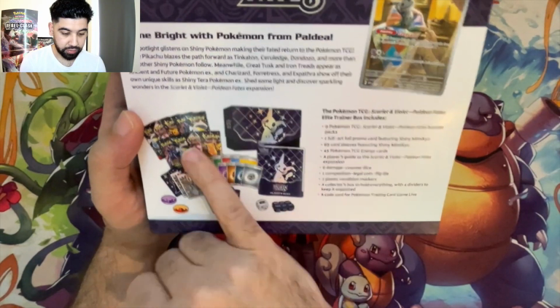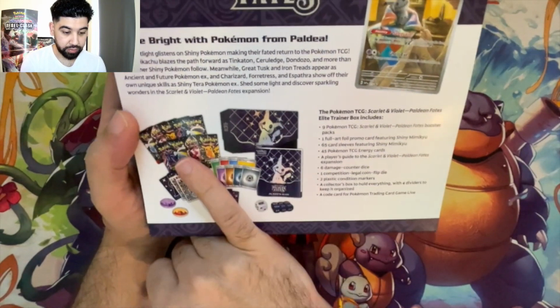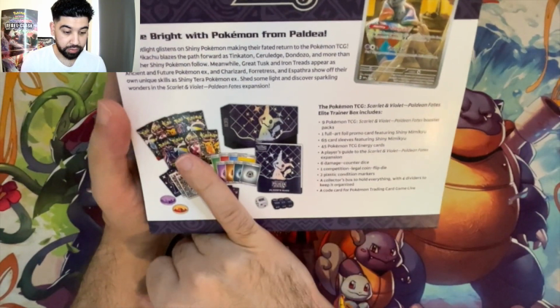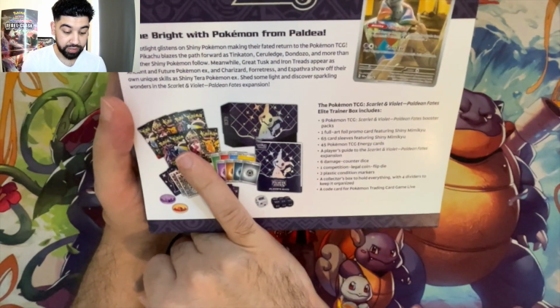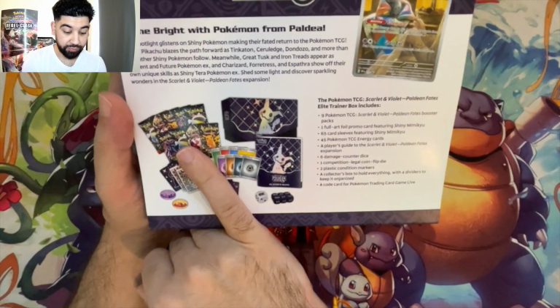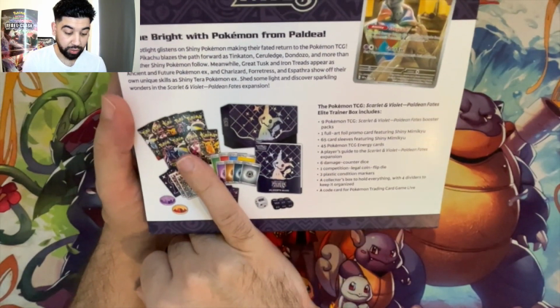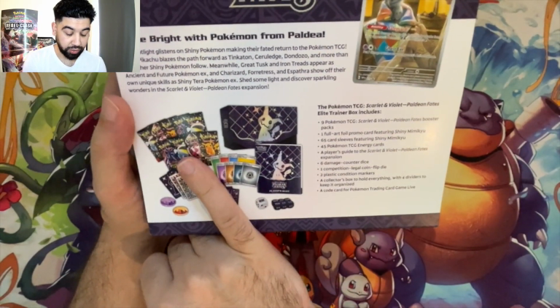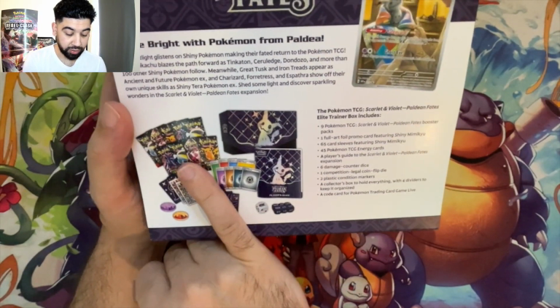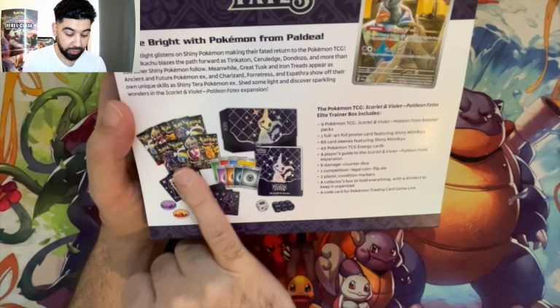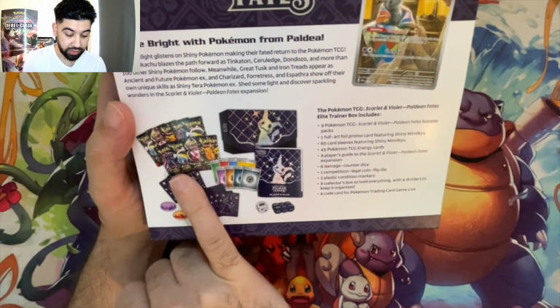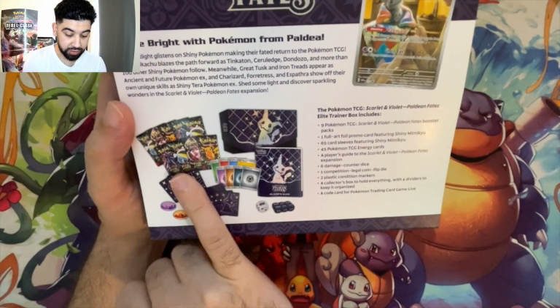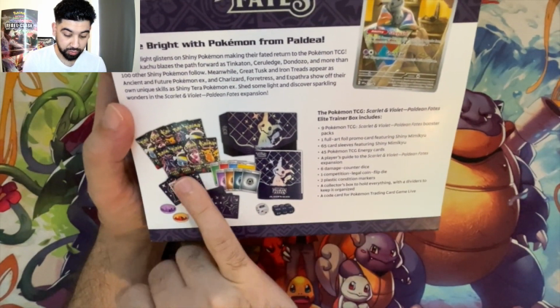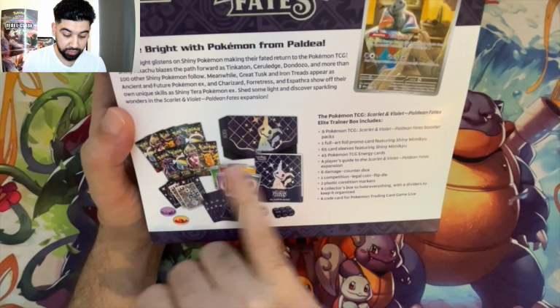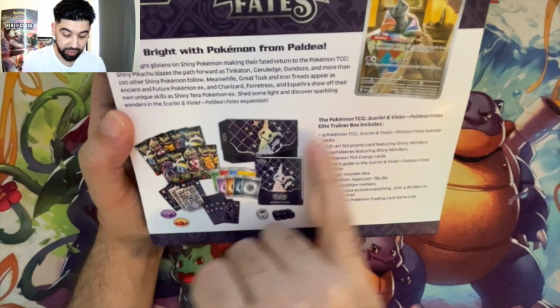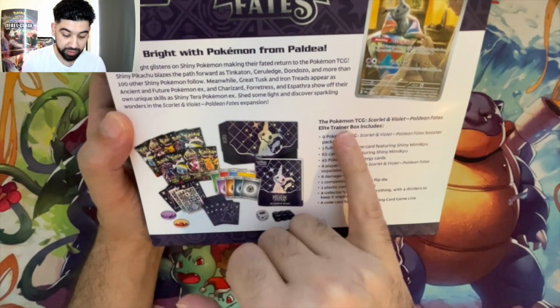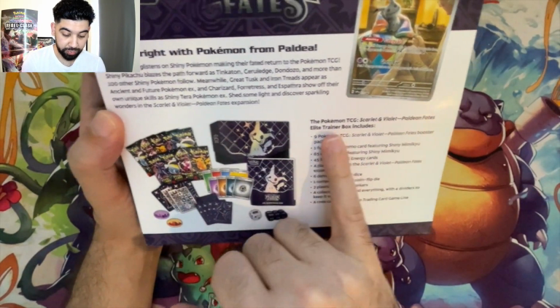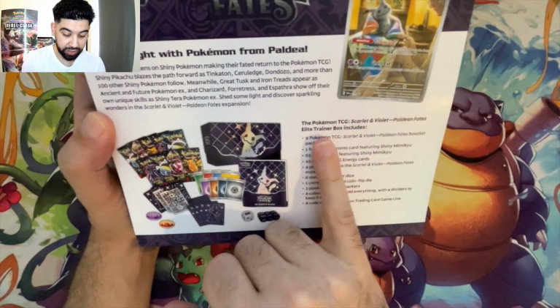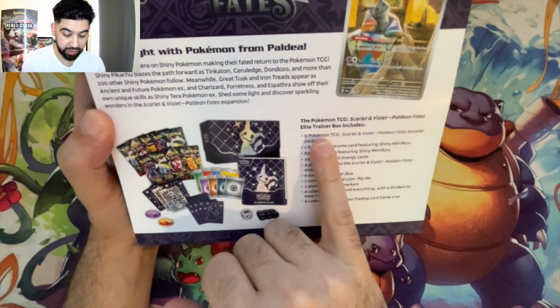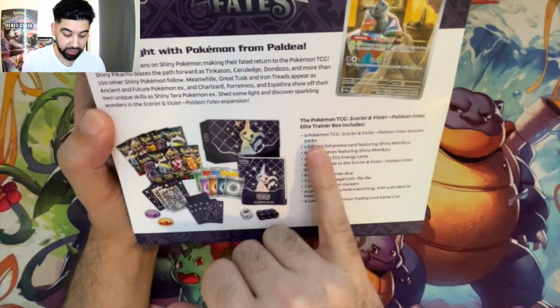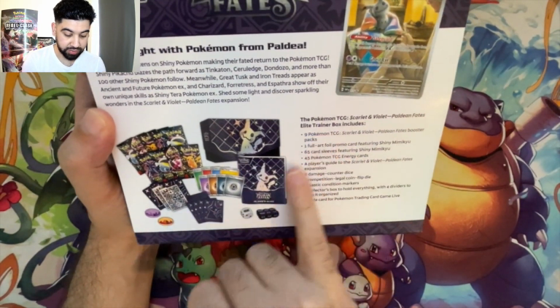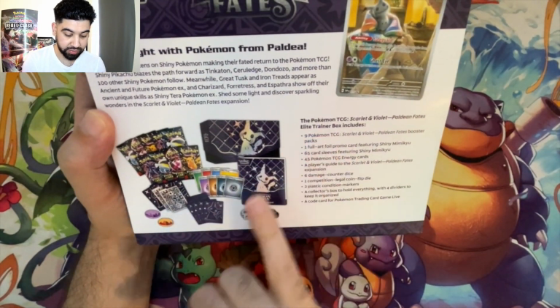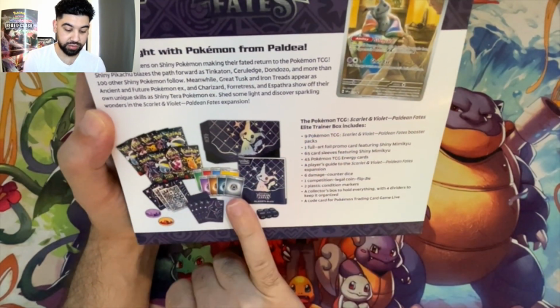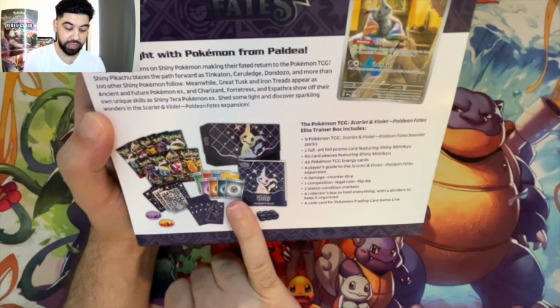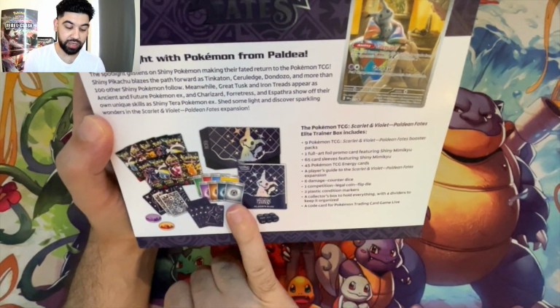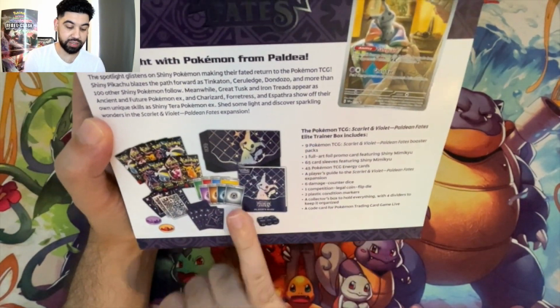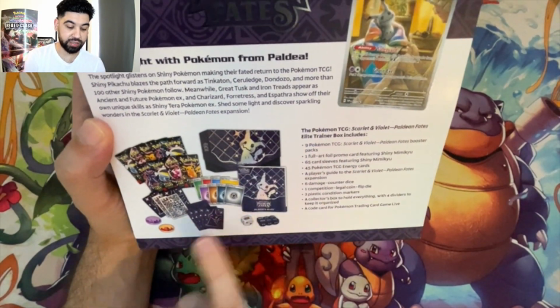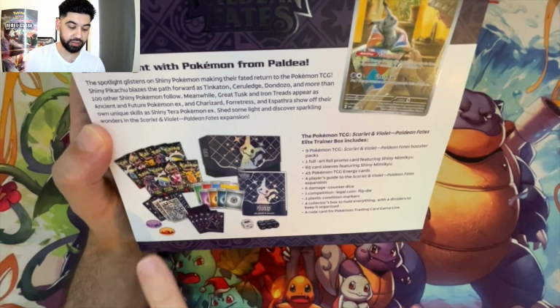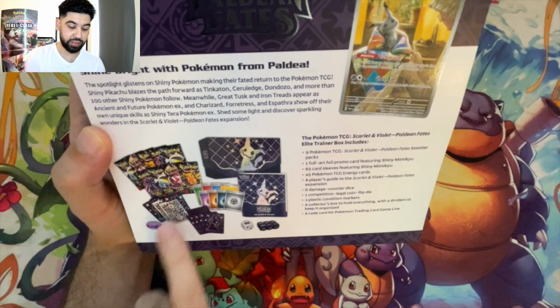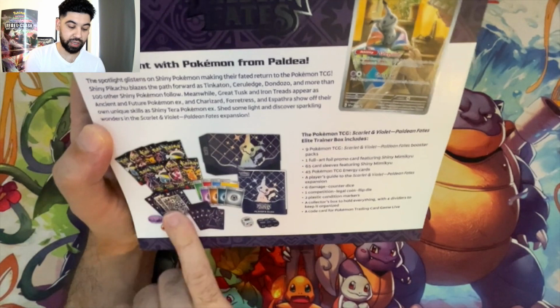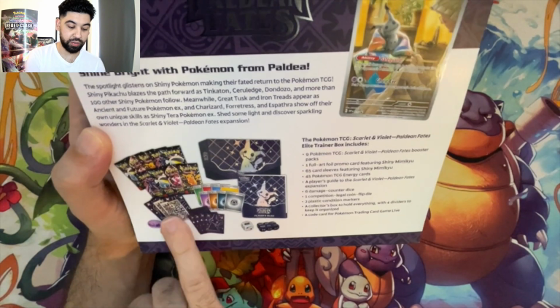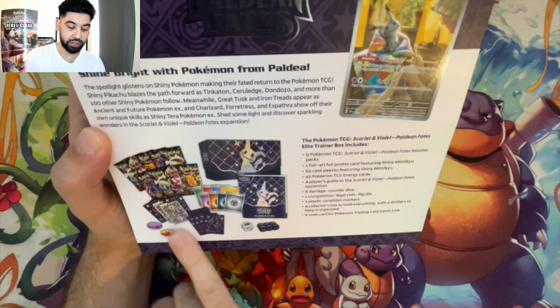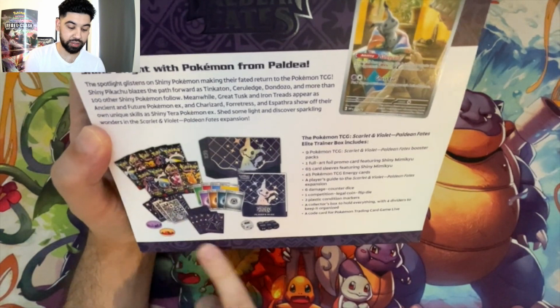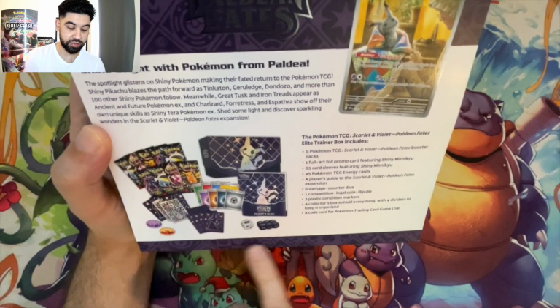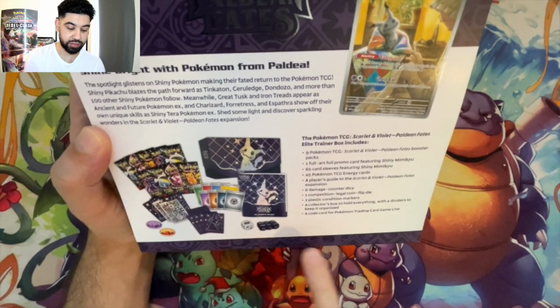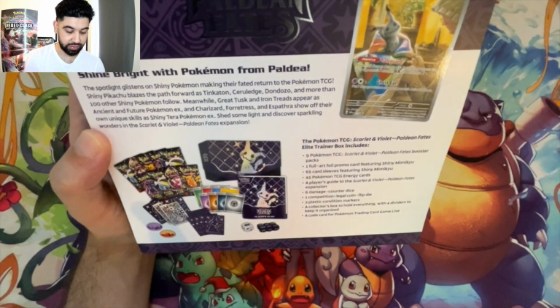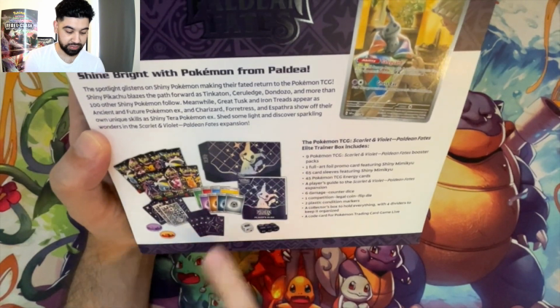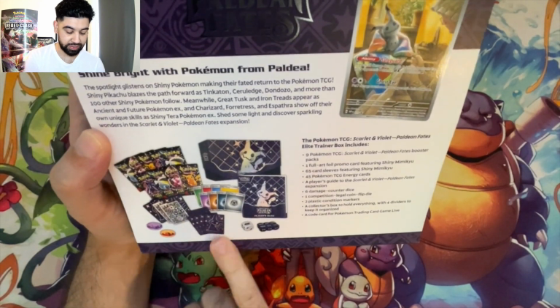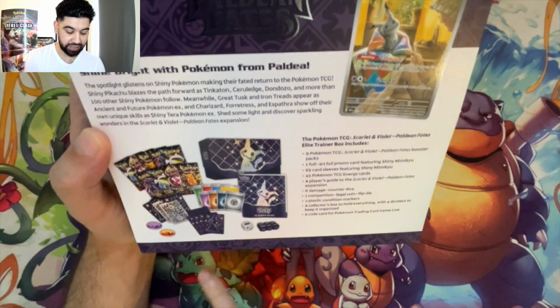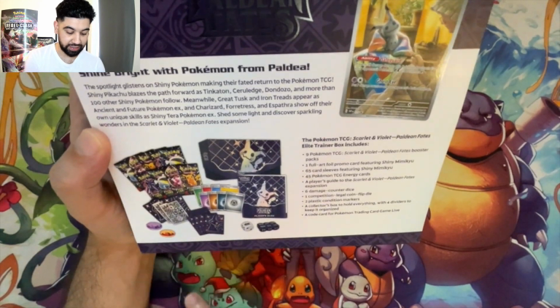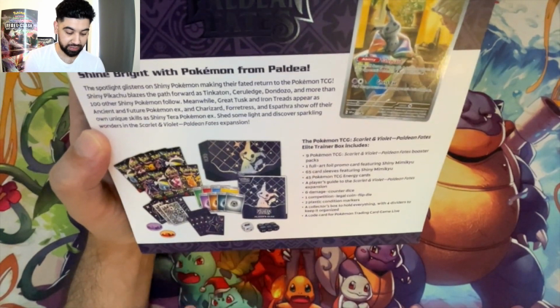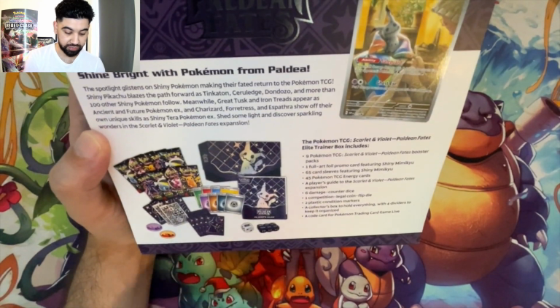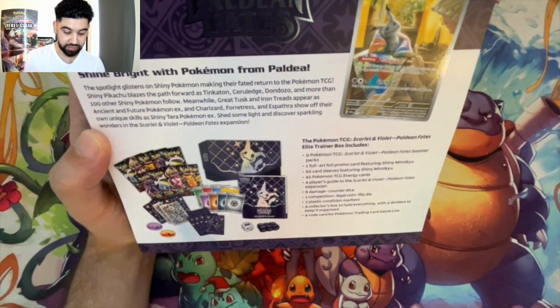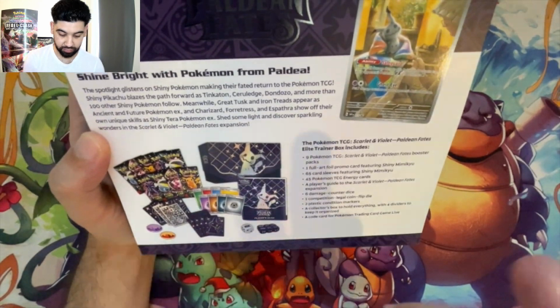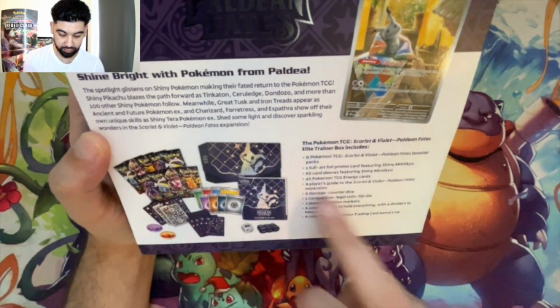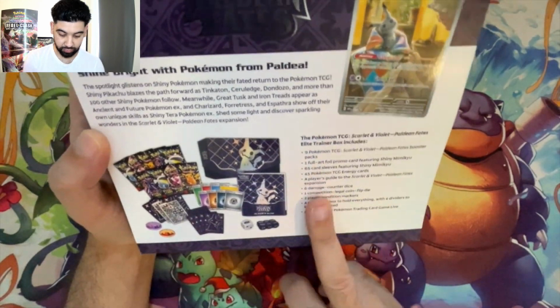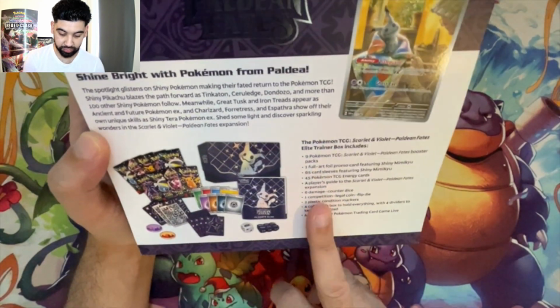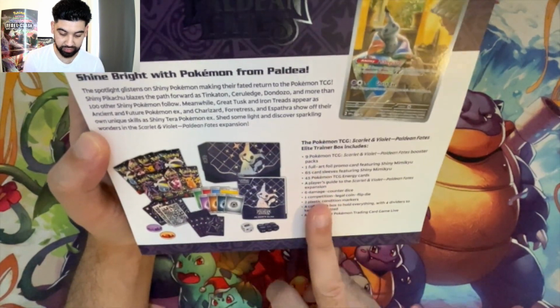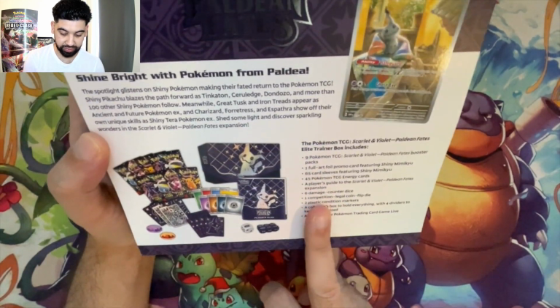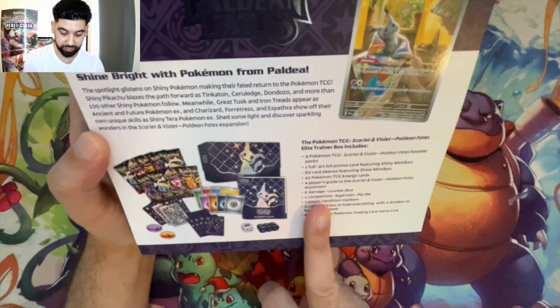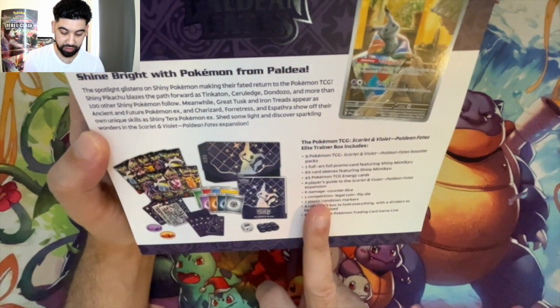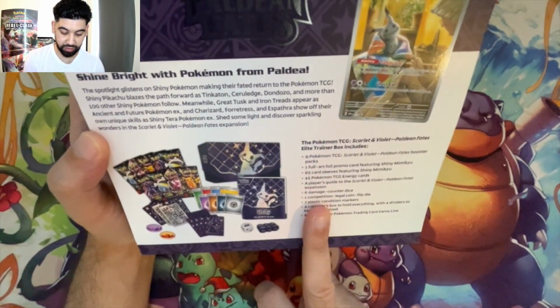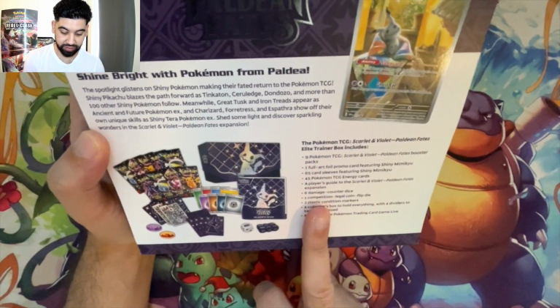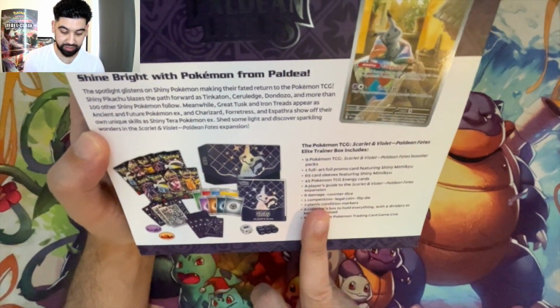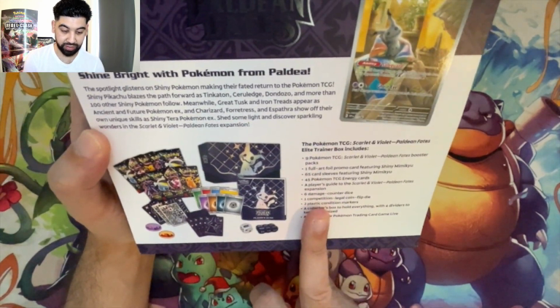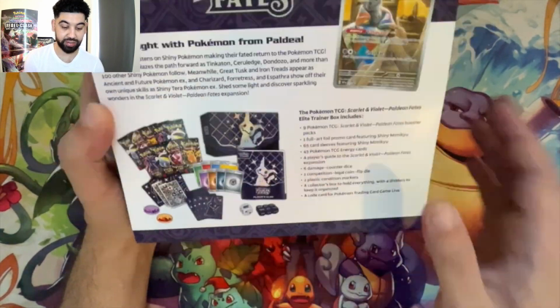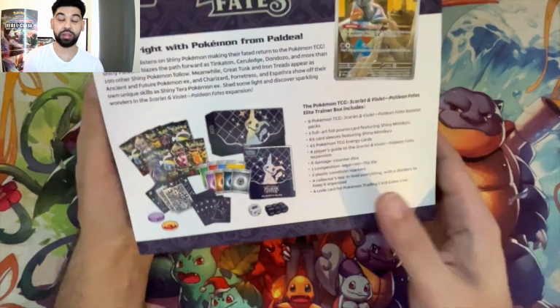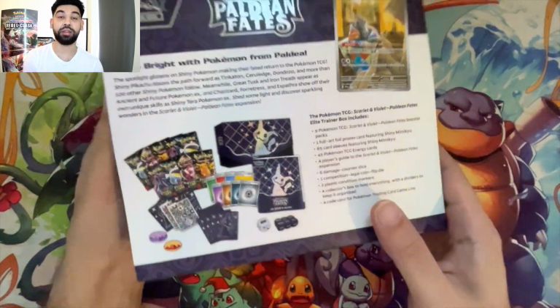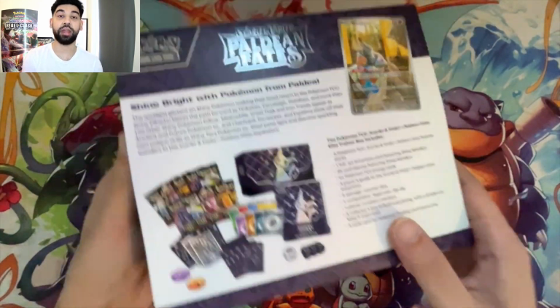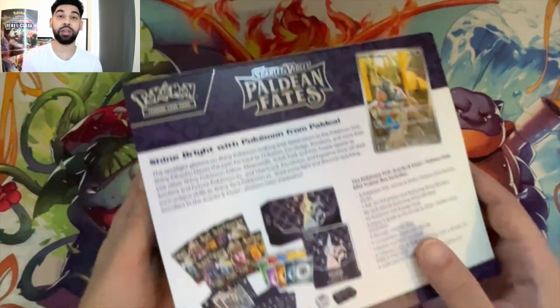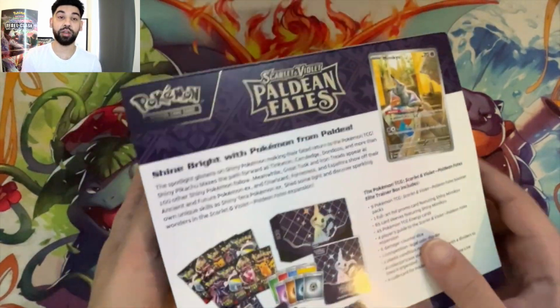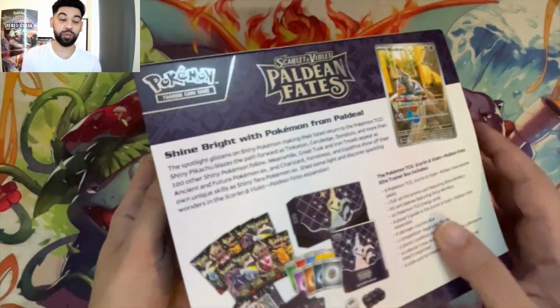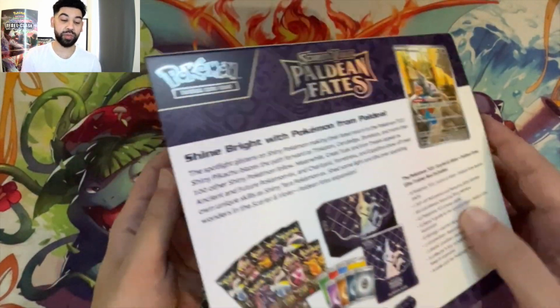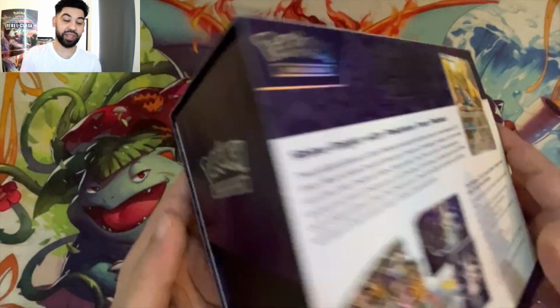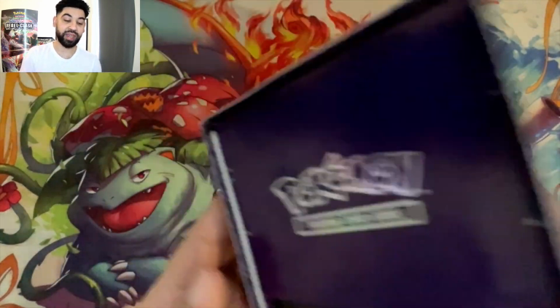Let's have a quick look at the back. So, nine packs, dice, counters, sleeves — all of that malarkey that we get.